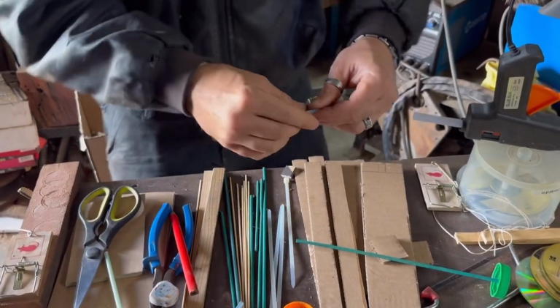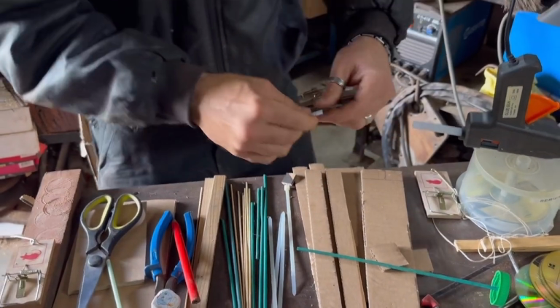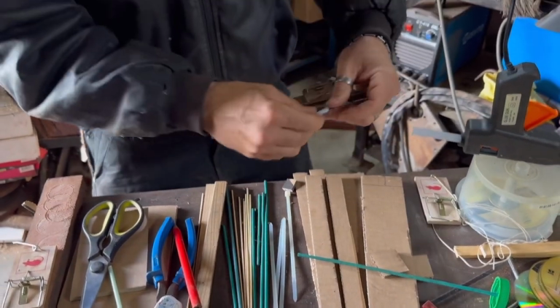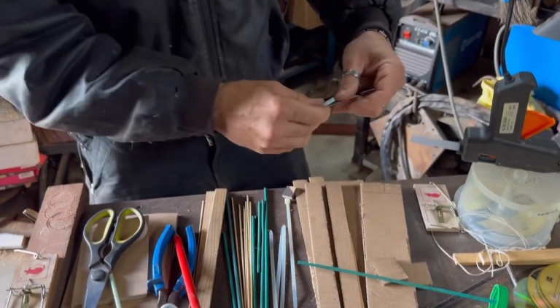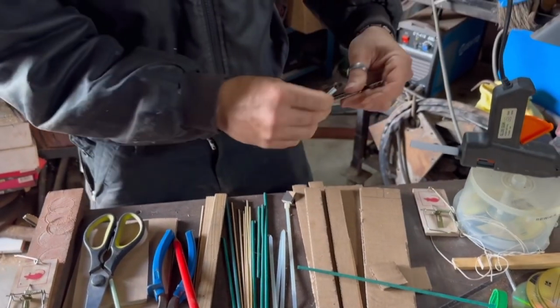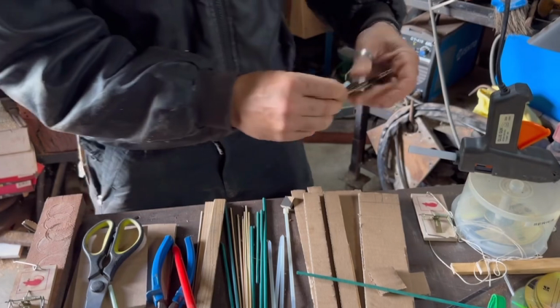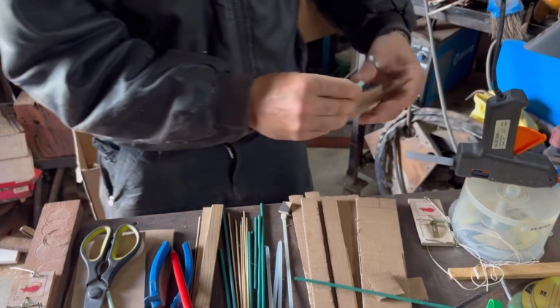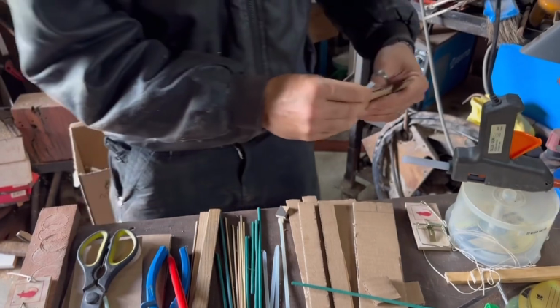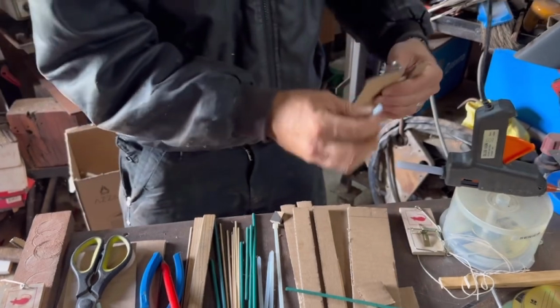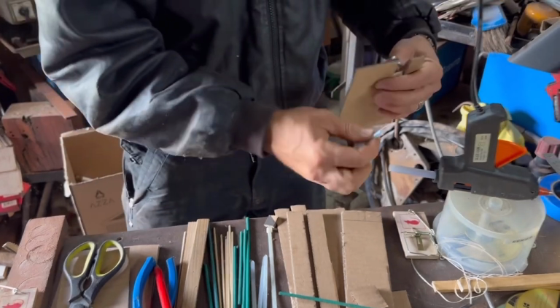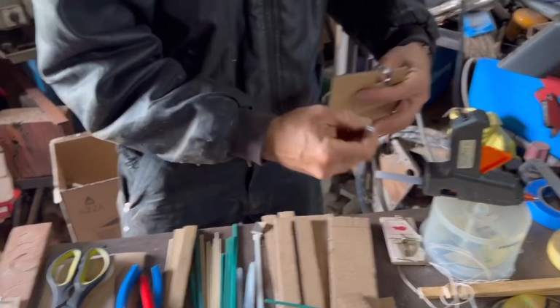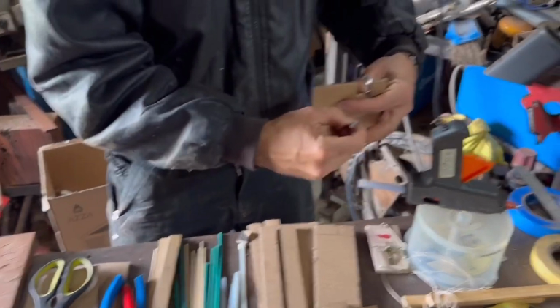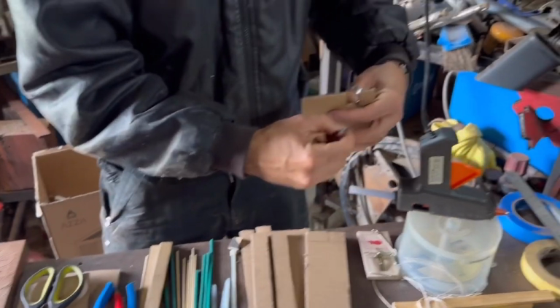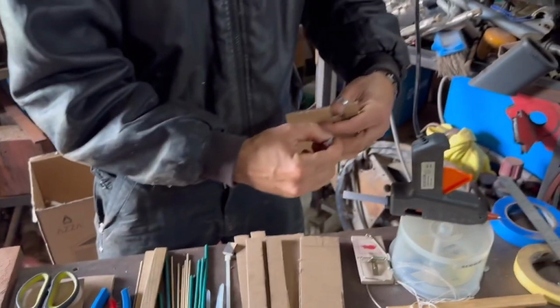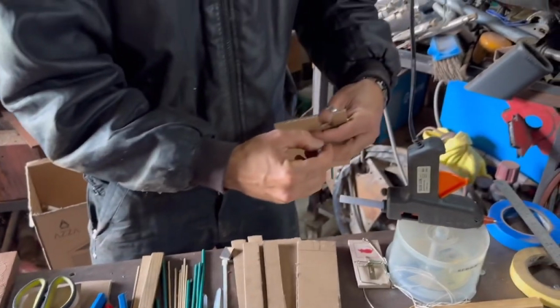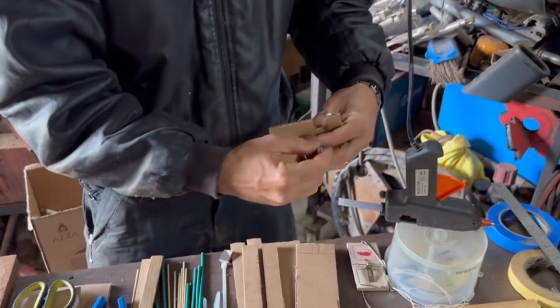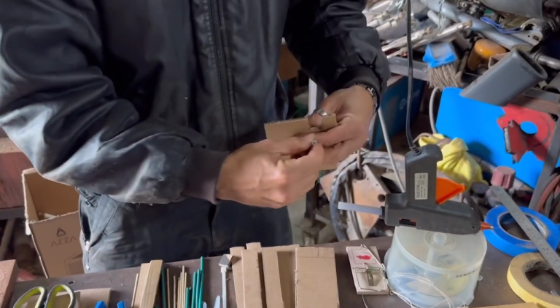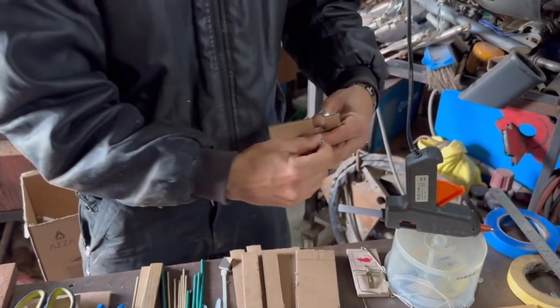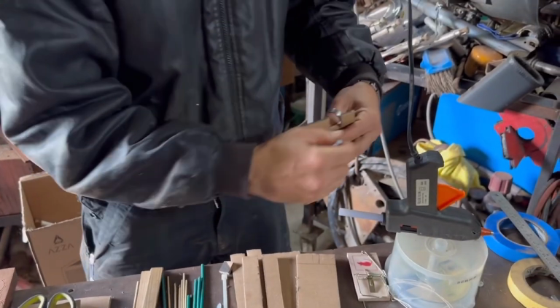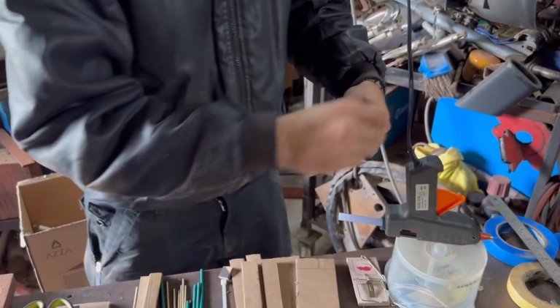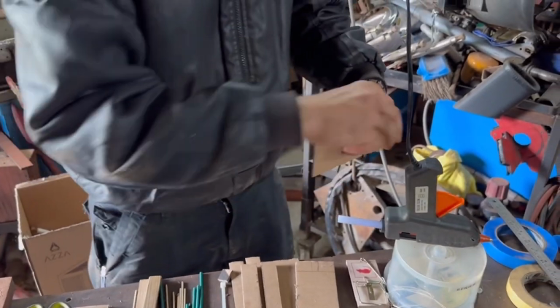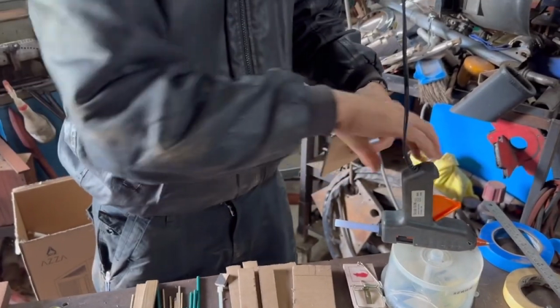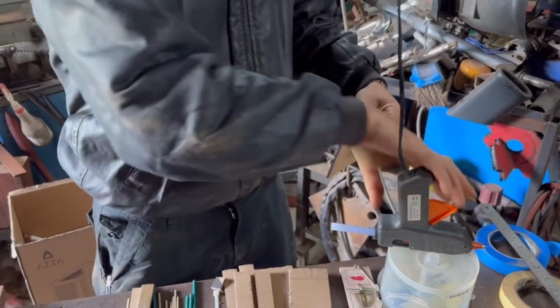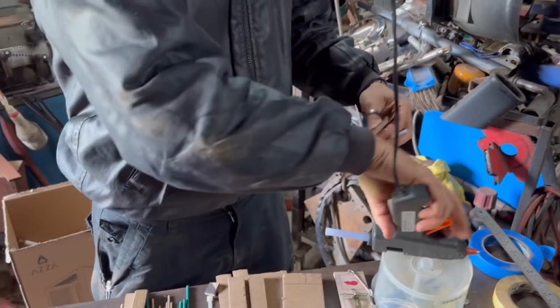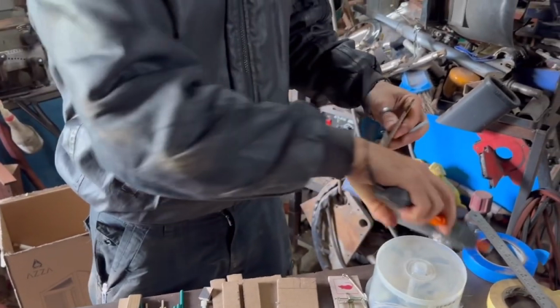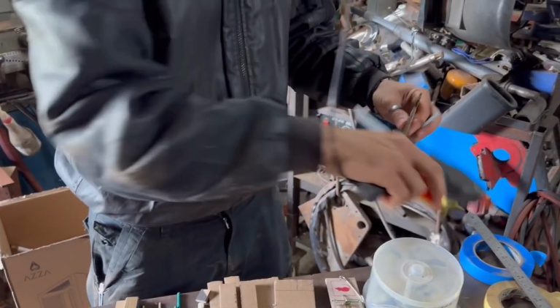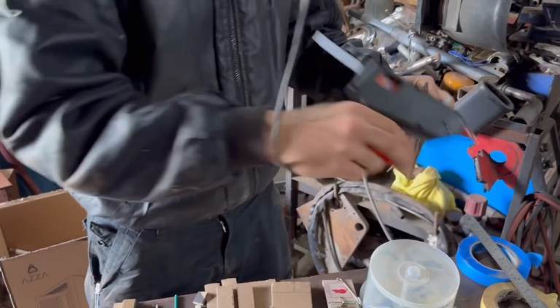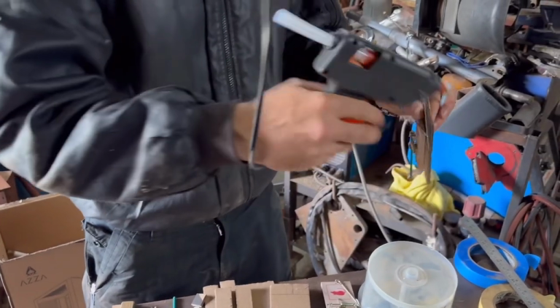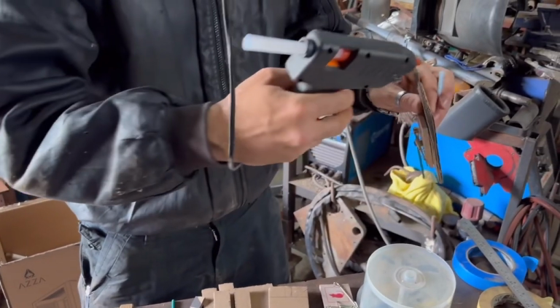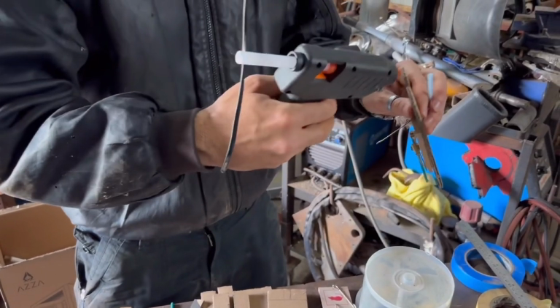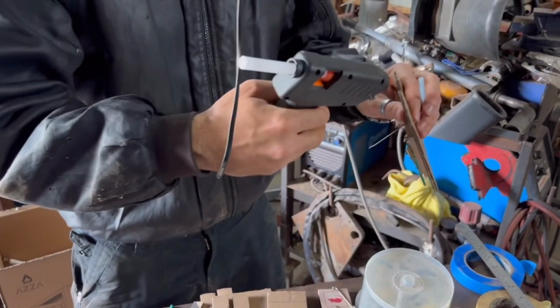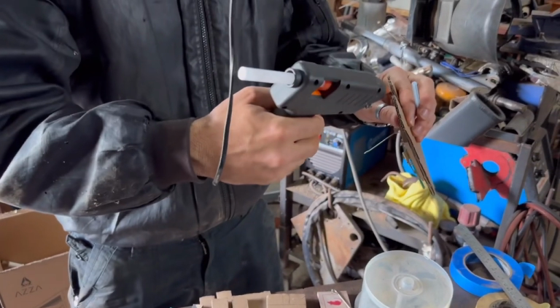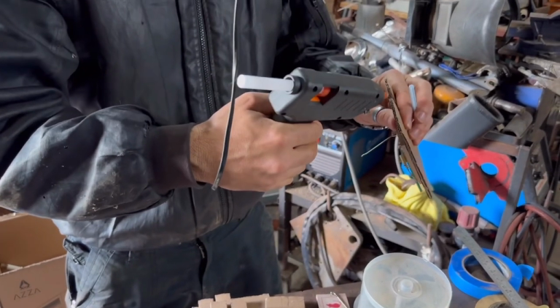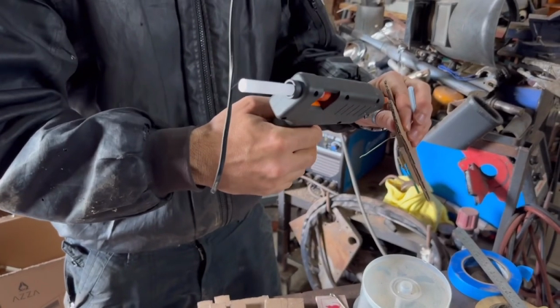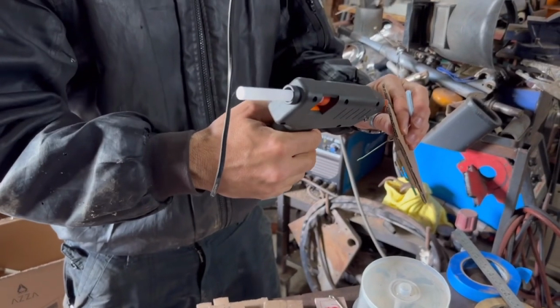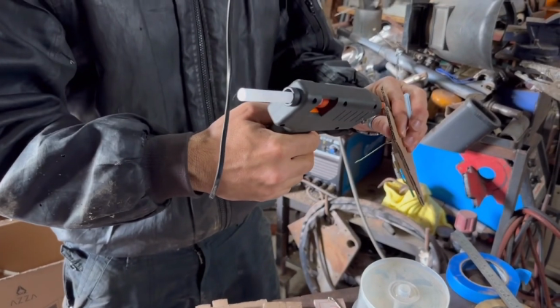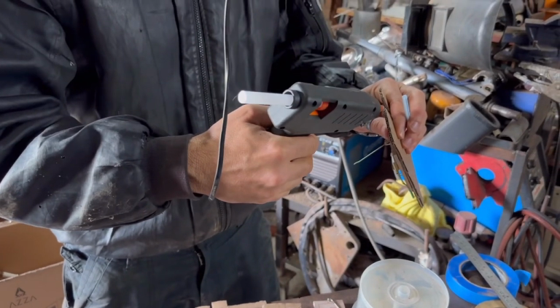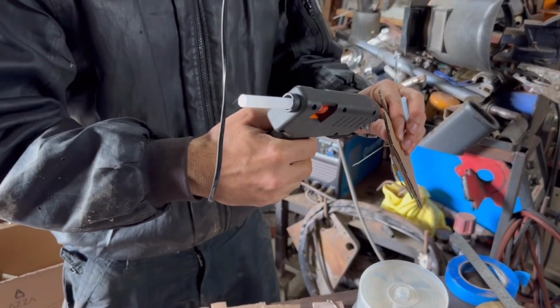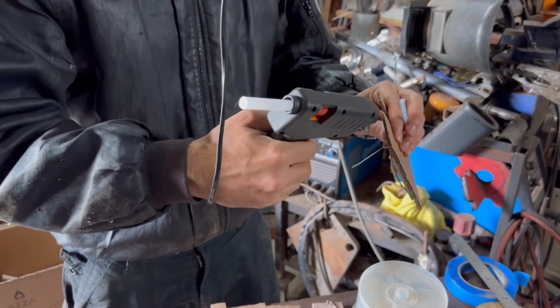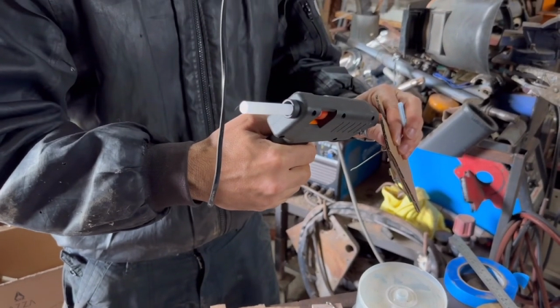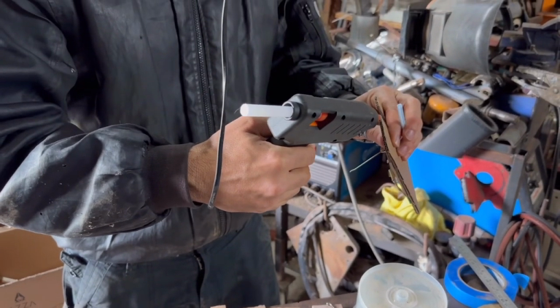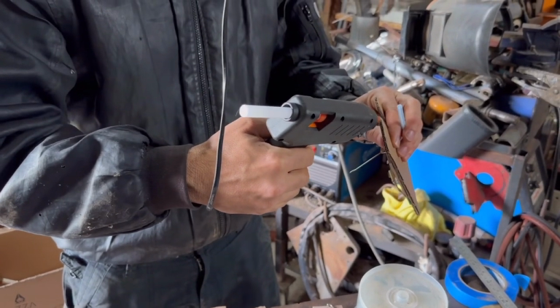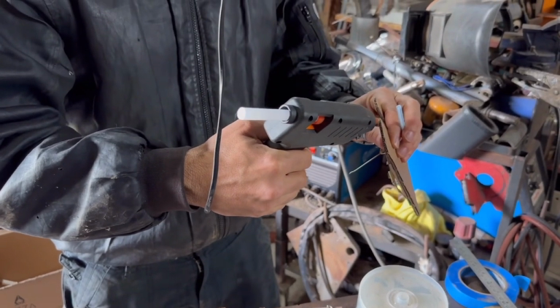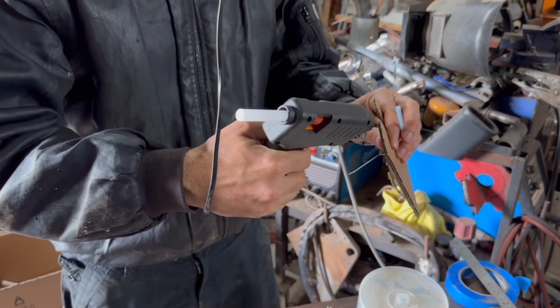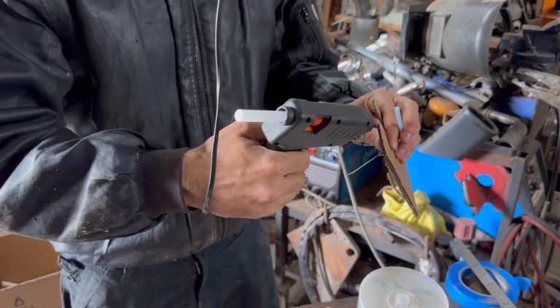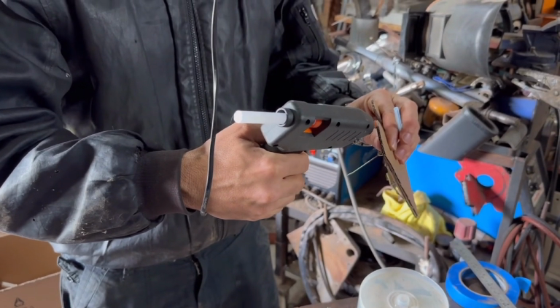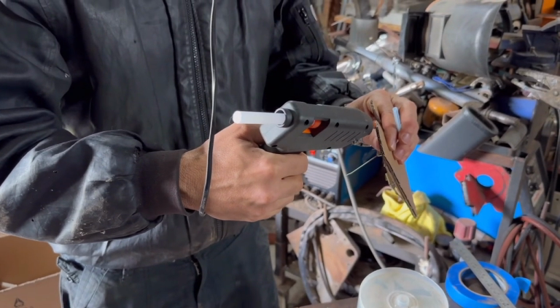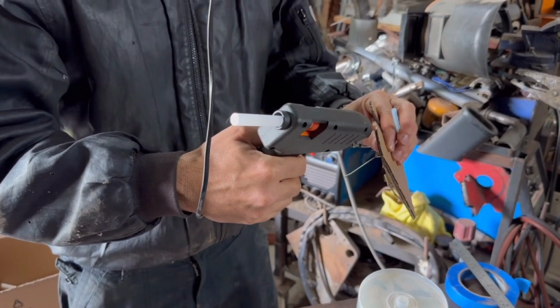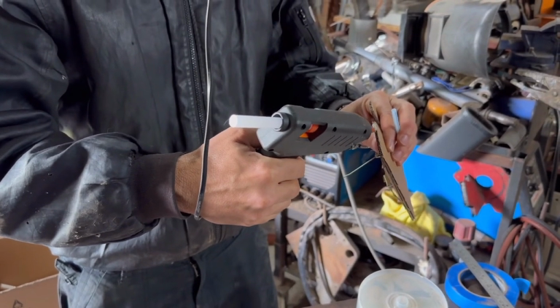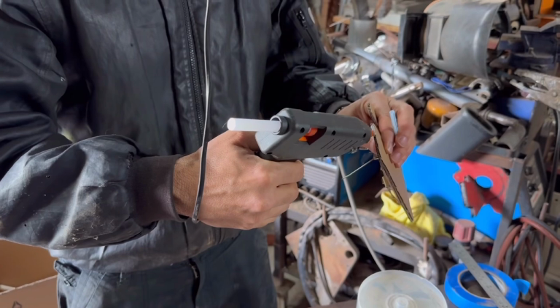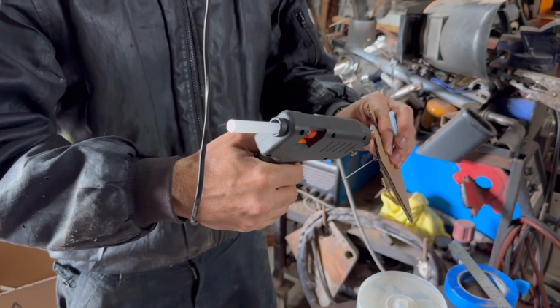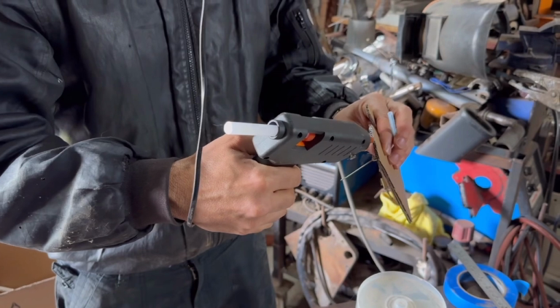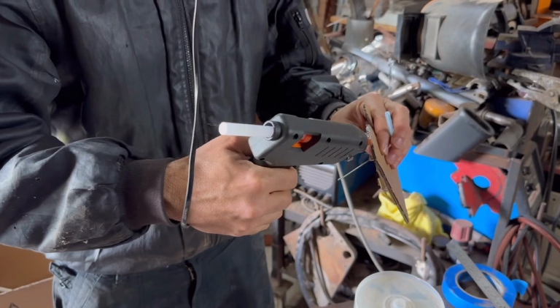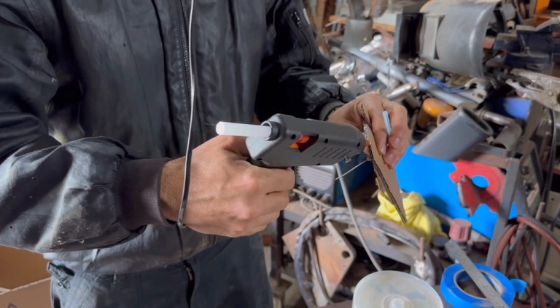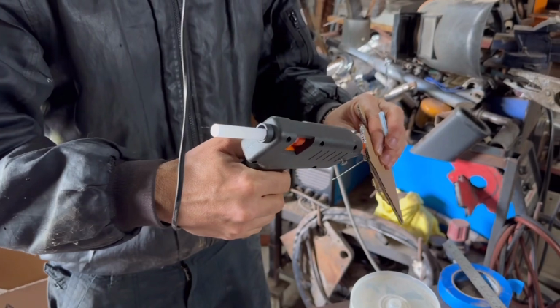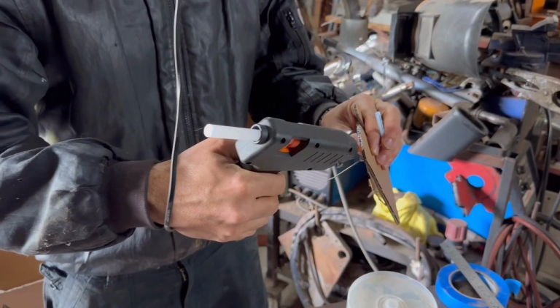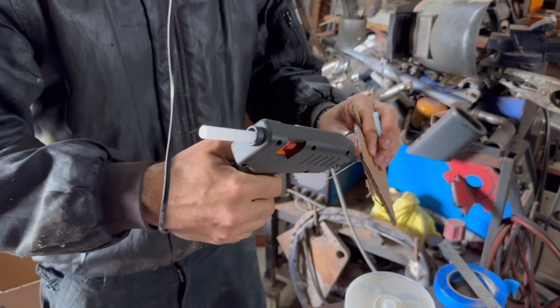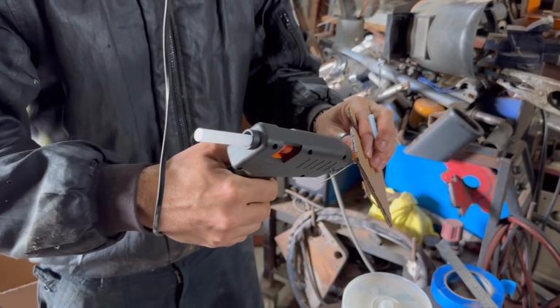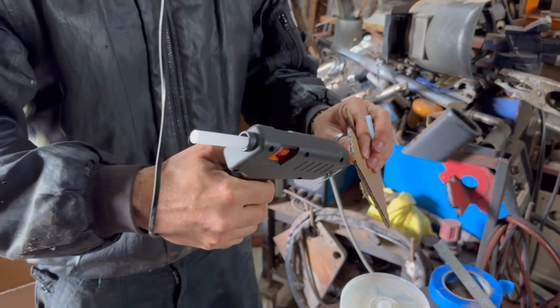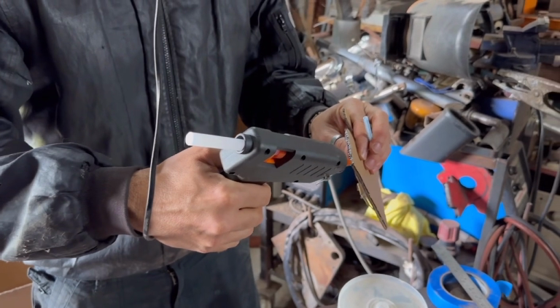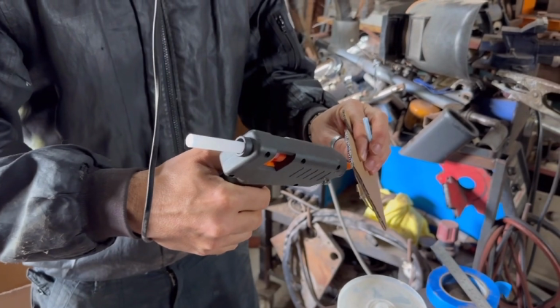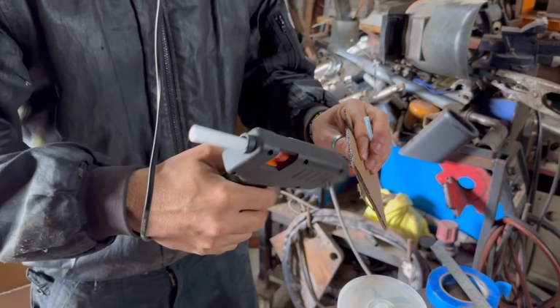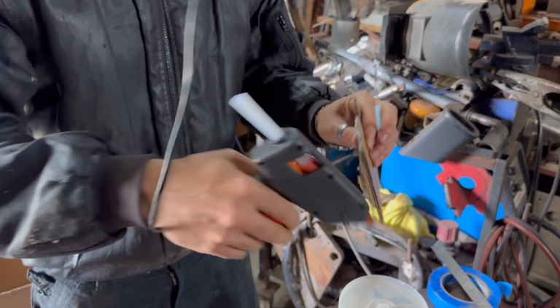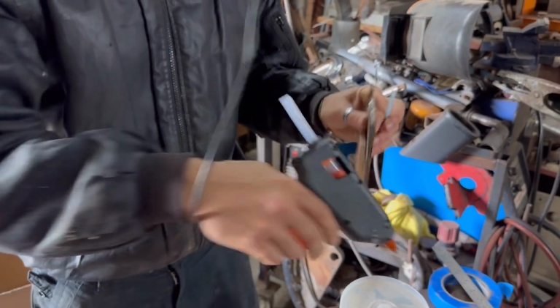We're going to glue ours on, but if you don't have glue you can try a few layers of masking tape.